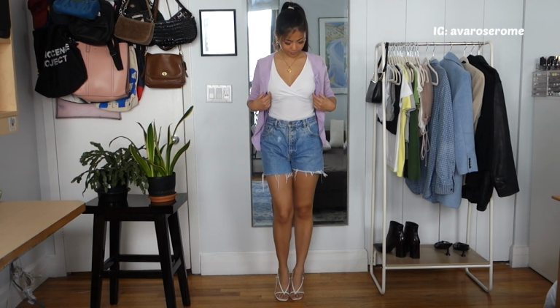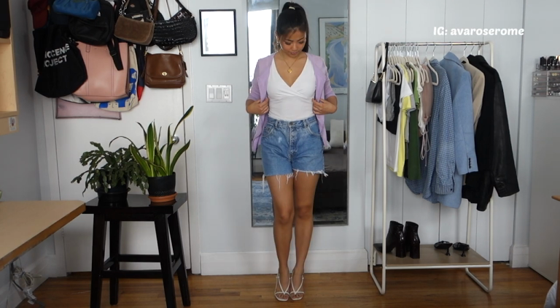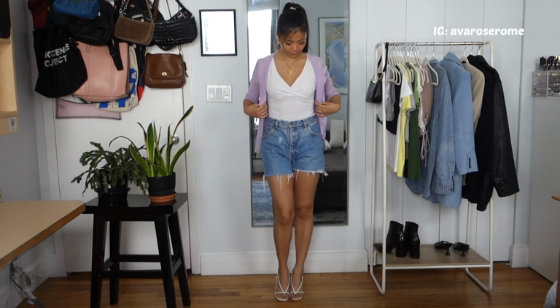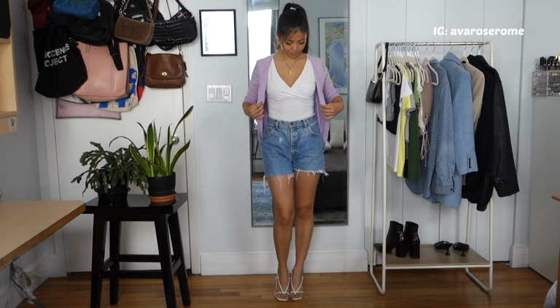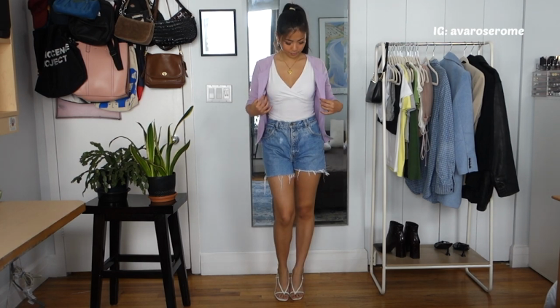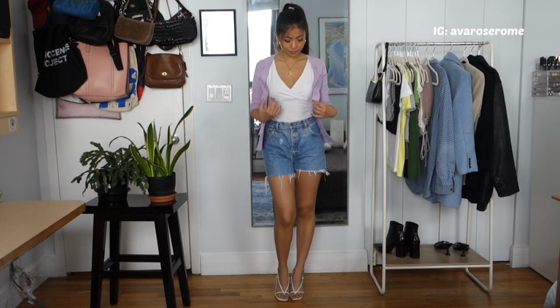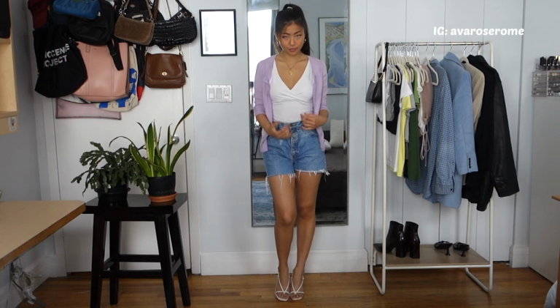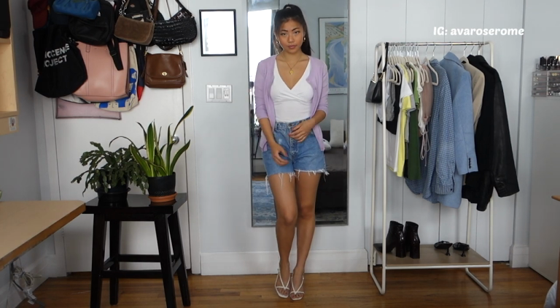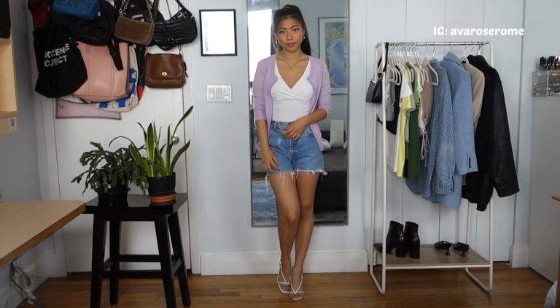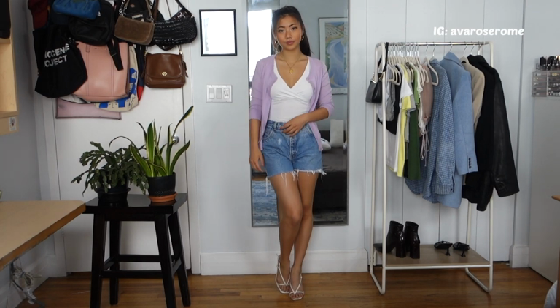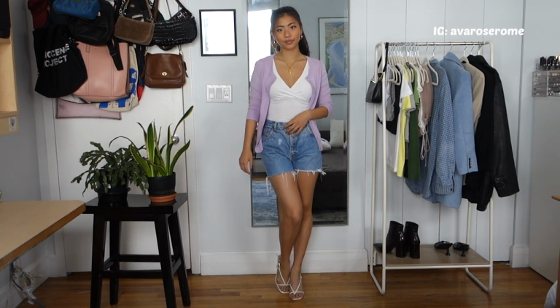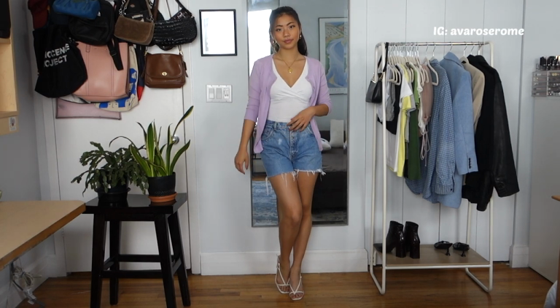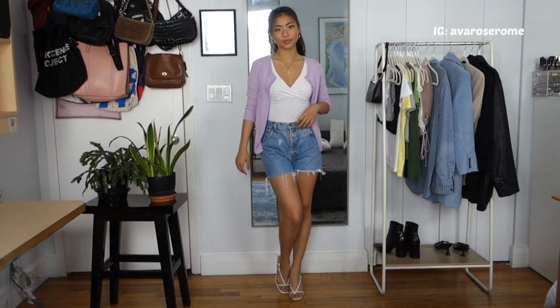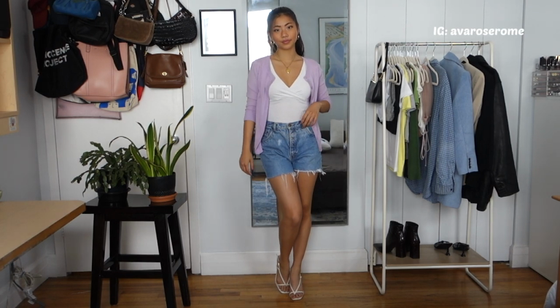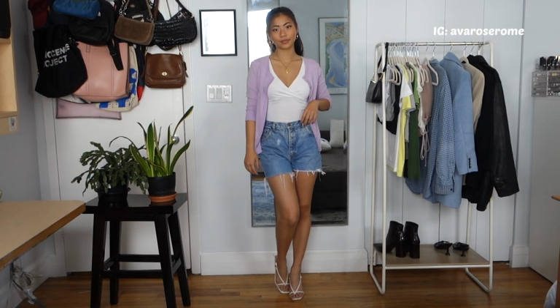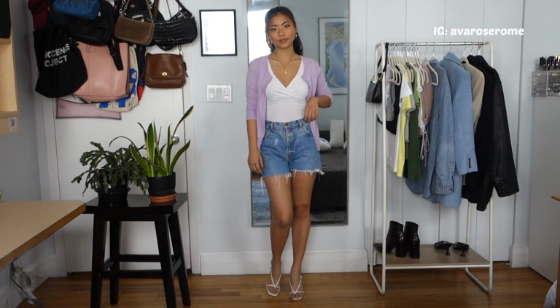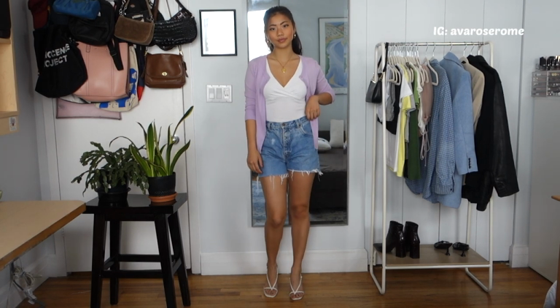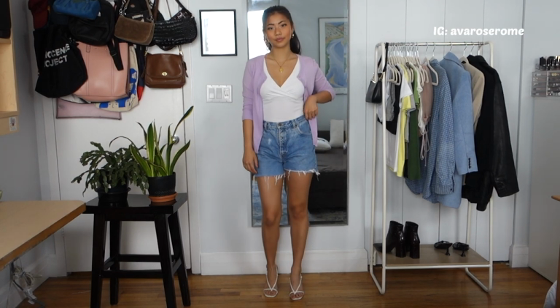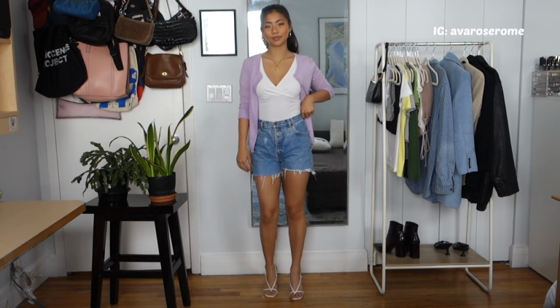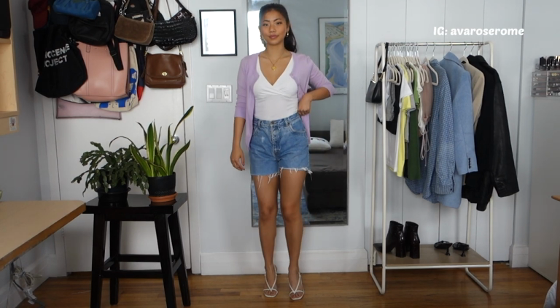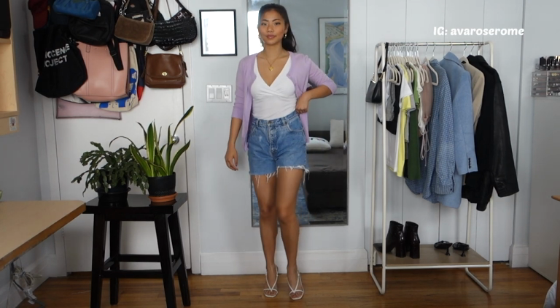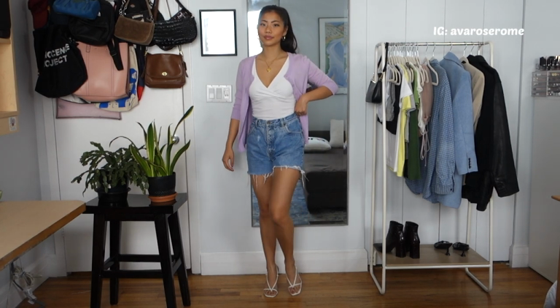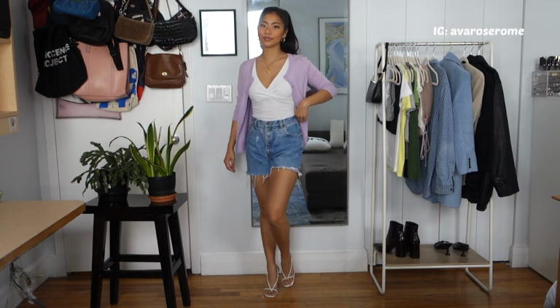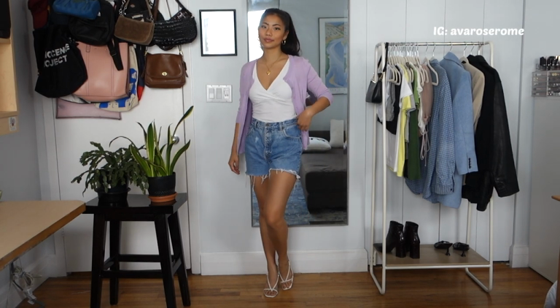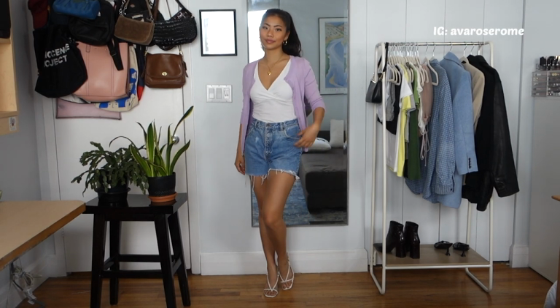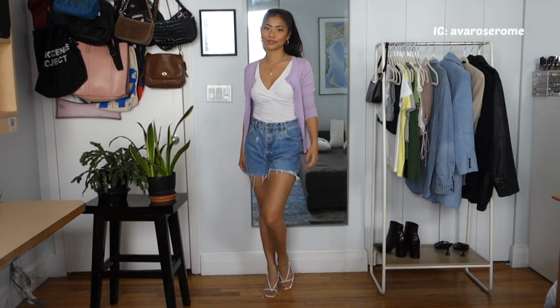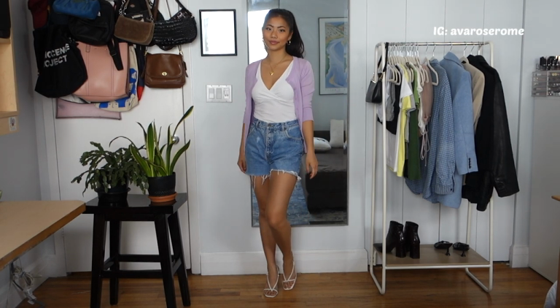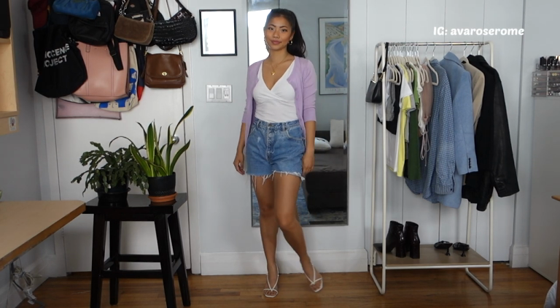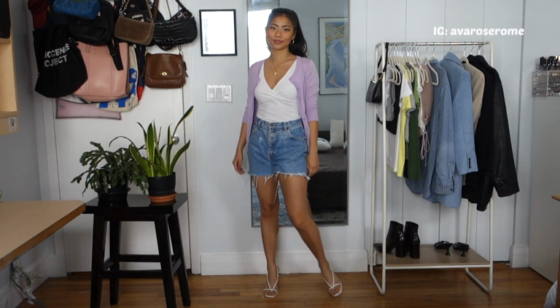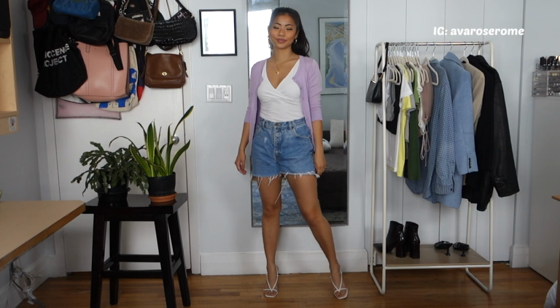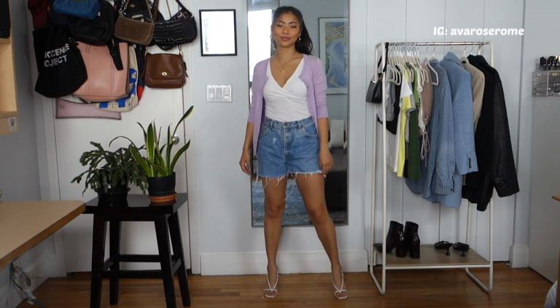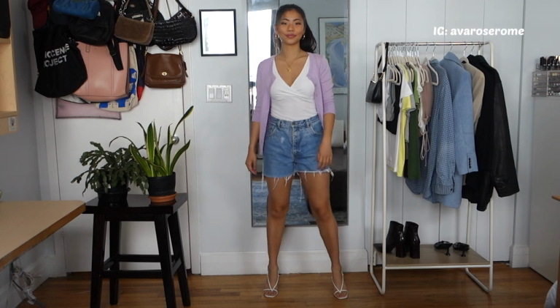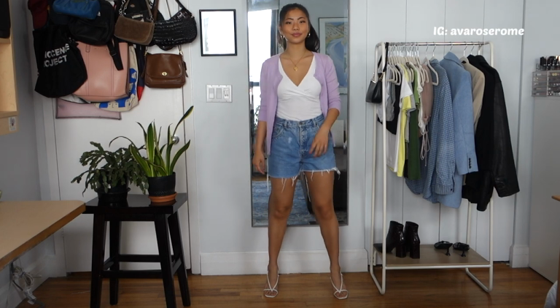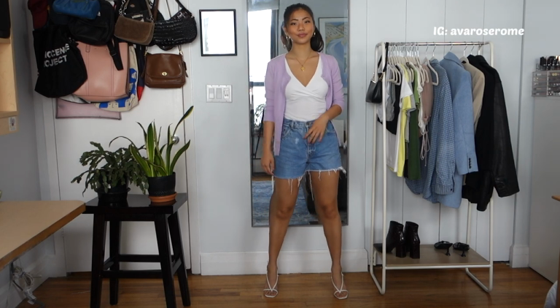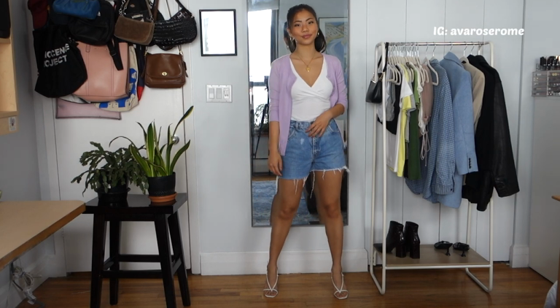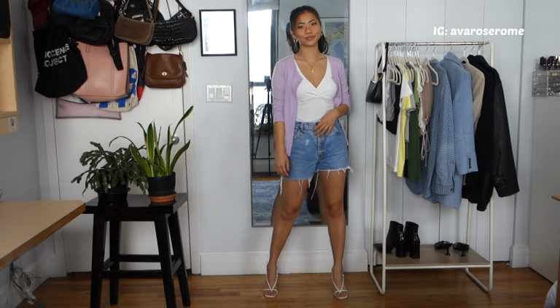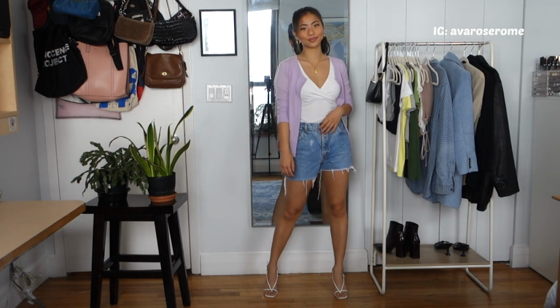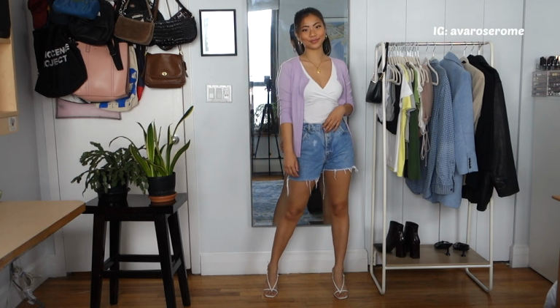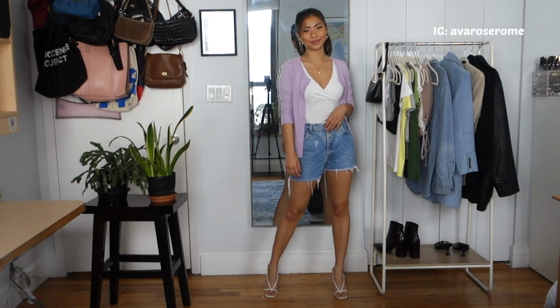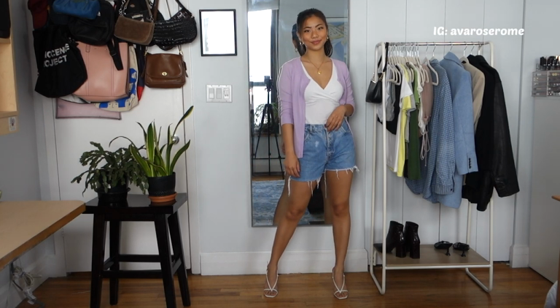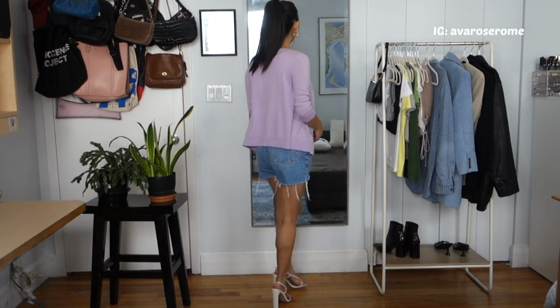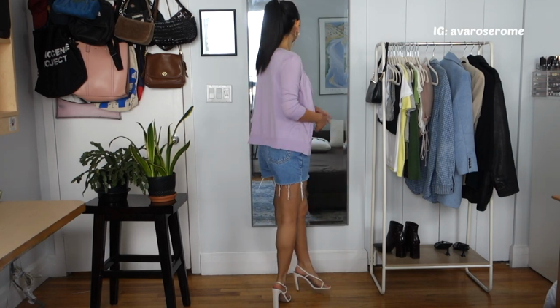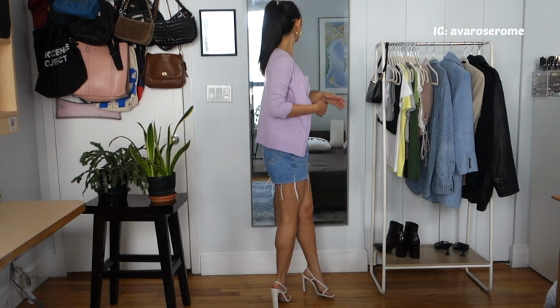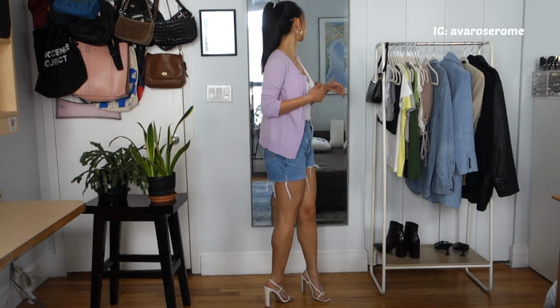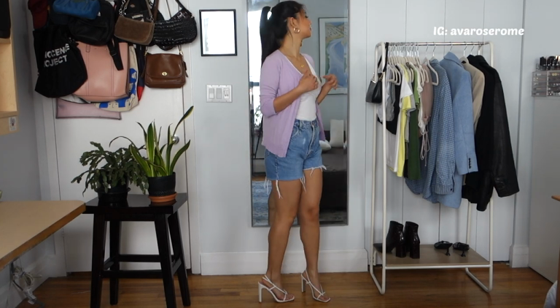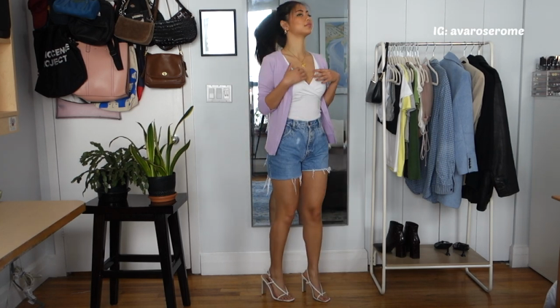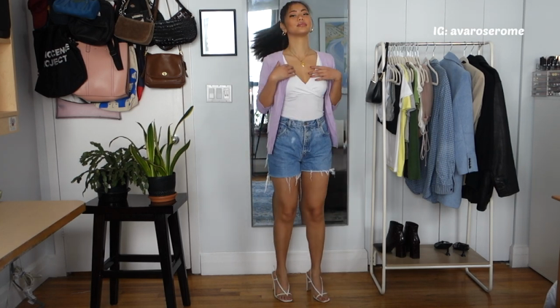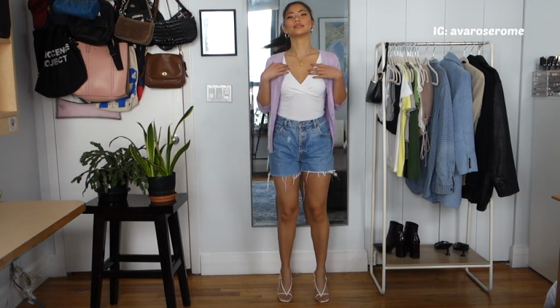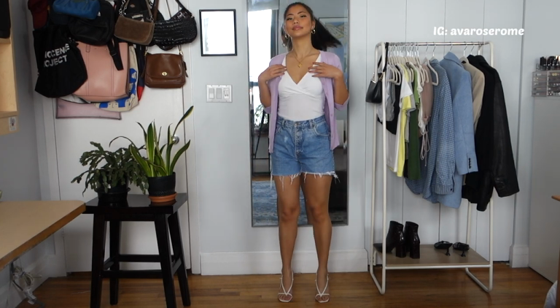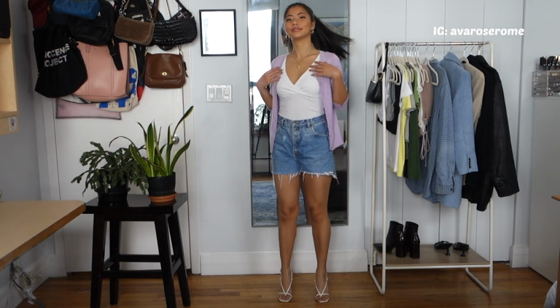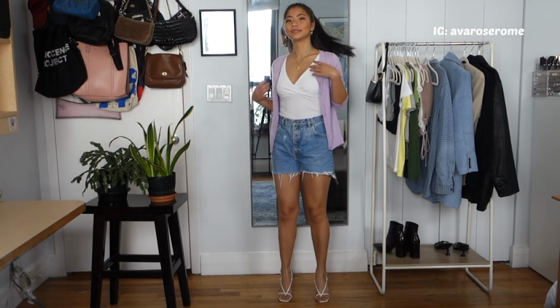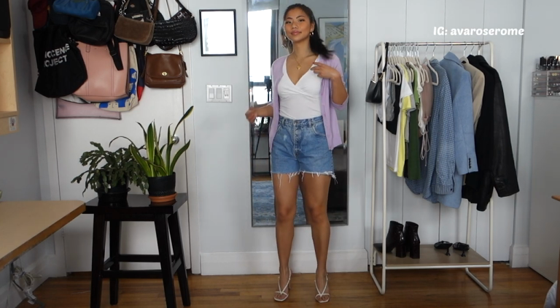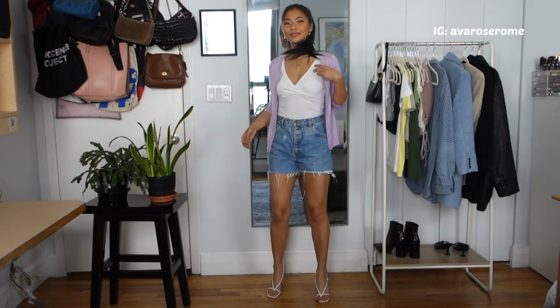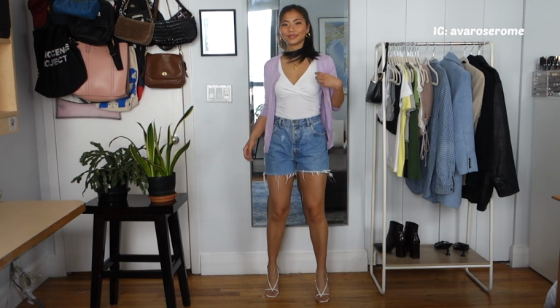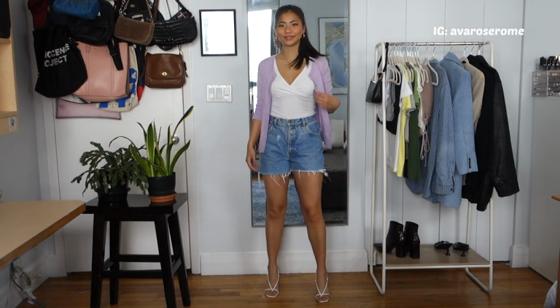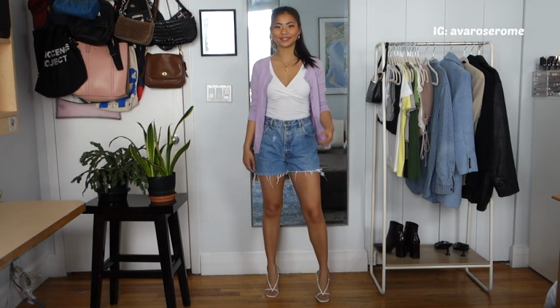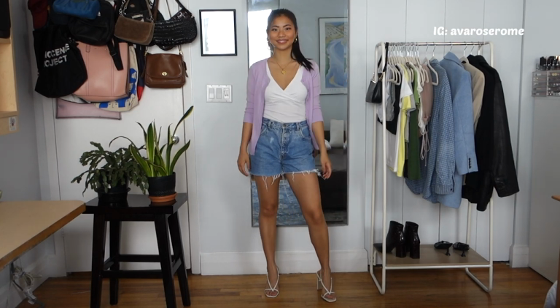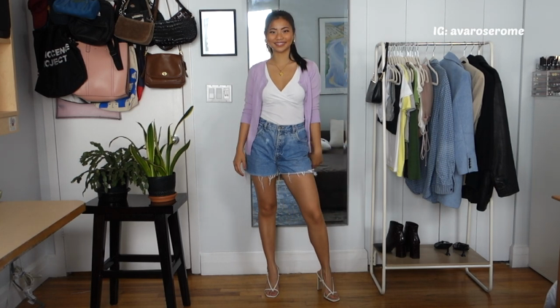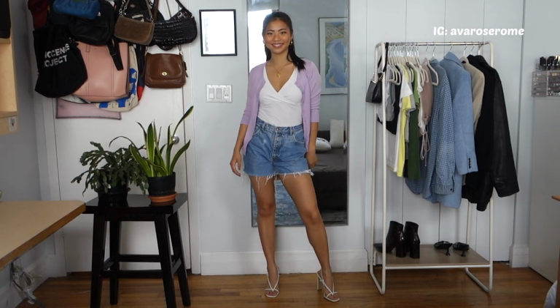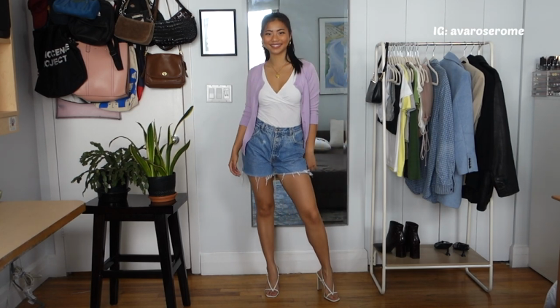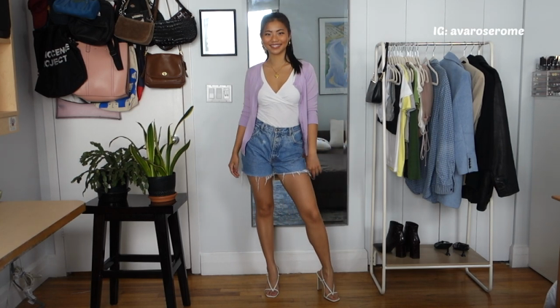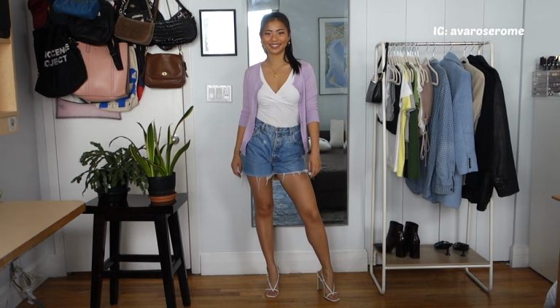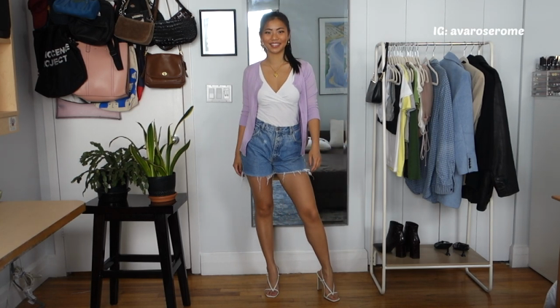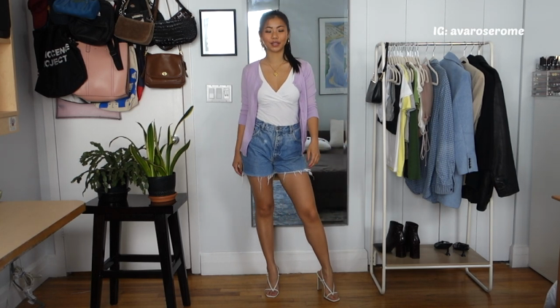It has a pop of color but it's still simple and cute, not too loud. I personally stick to white, black, and gray, so this is a way to incorporate color without overwhelming the outfit.